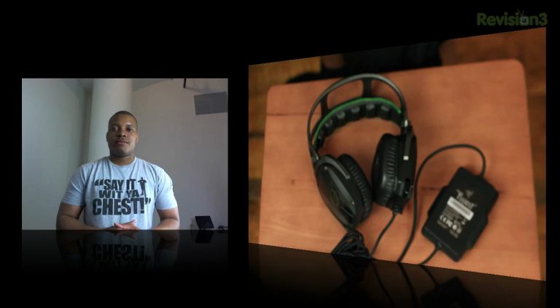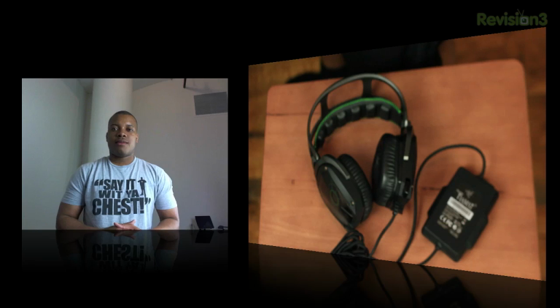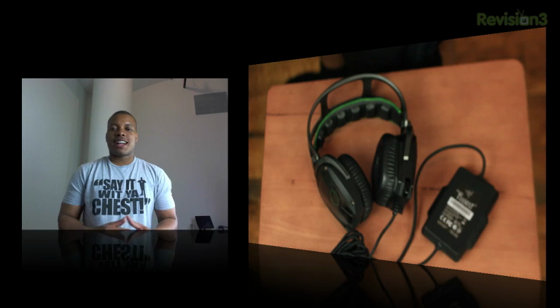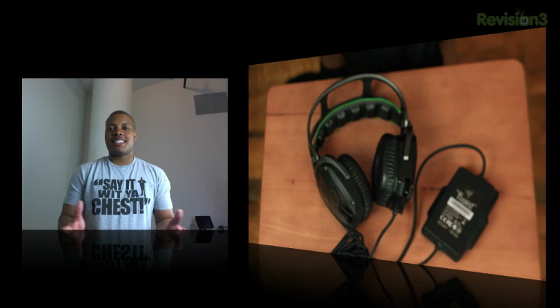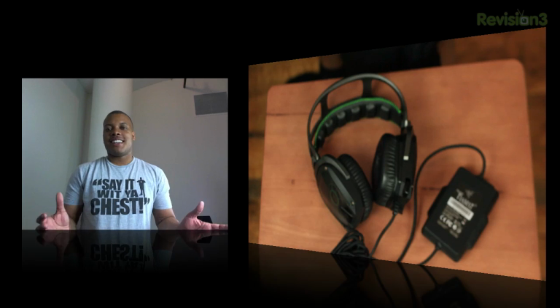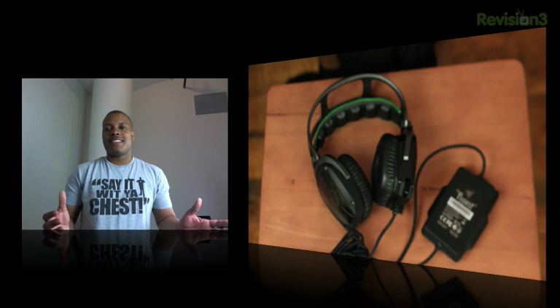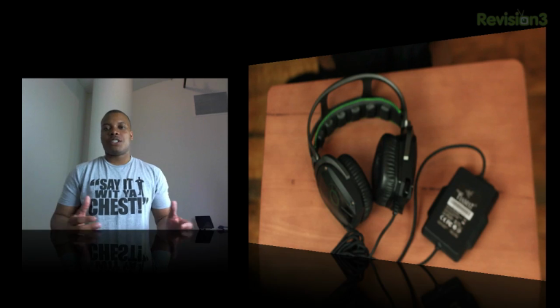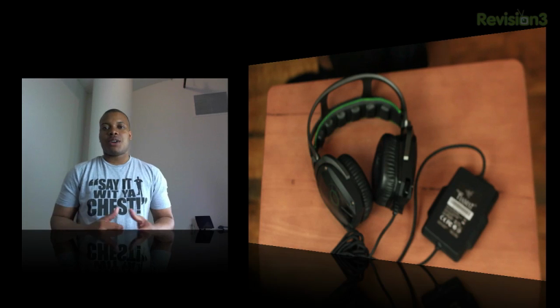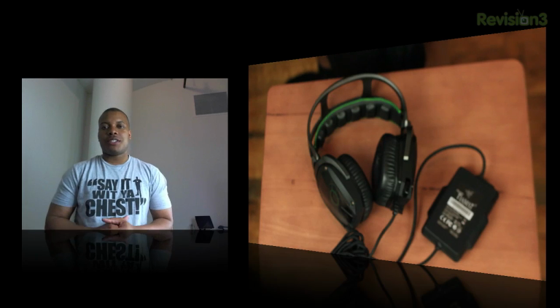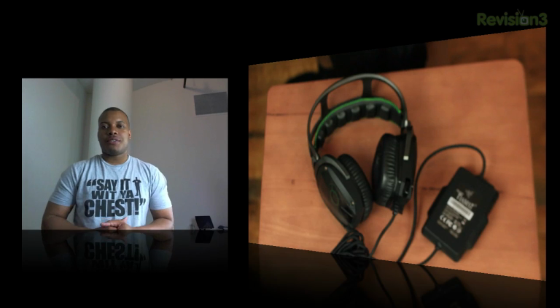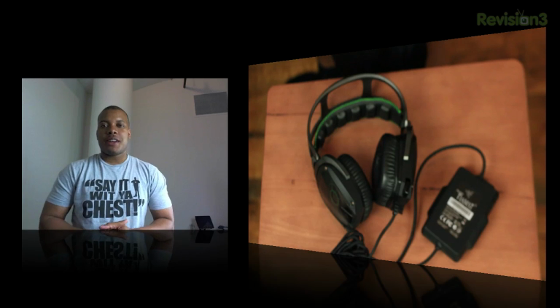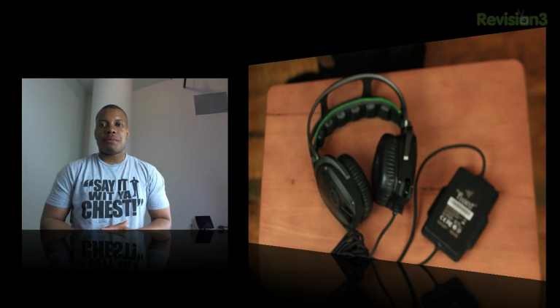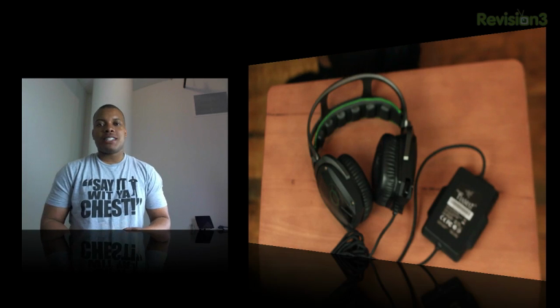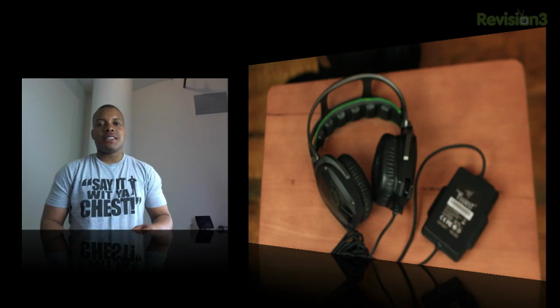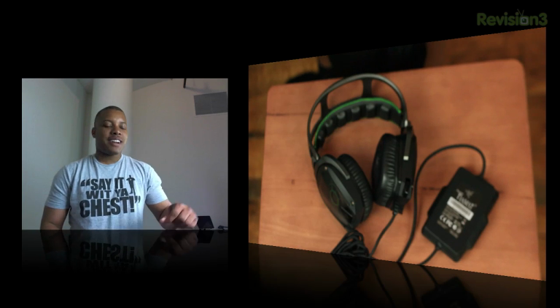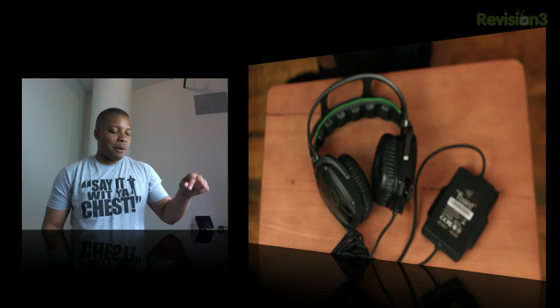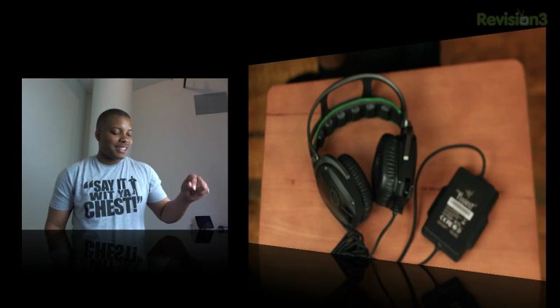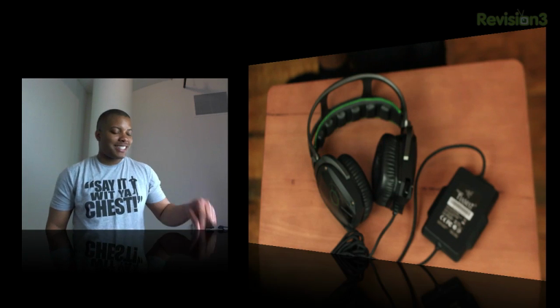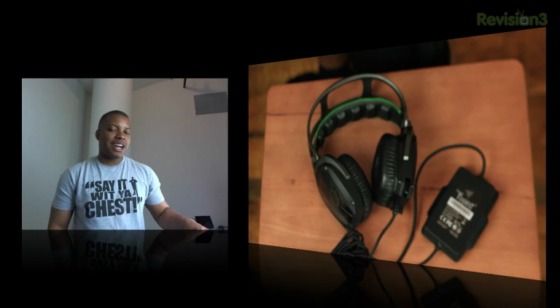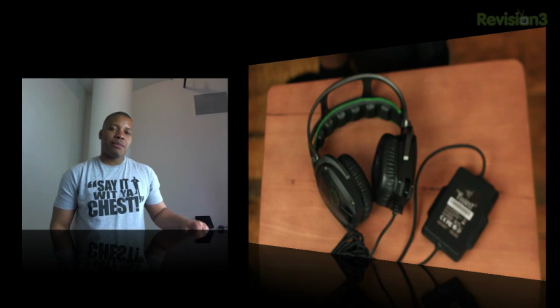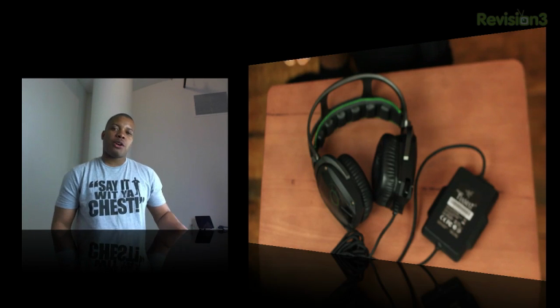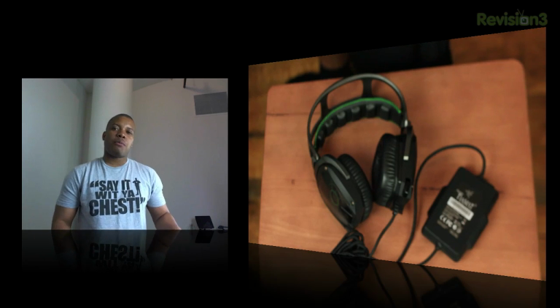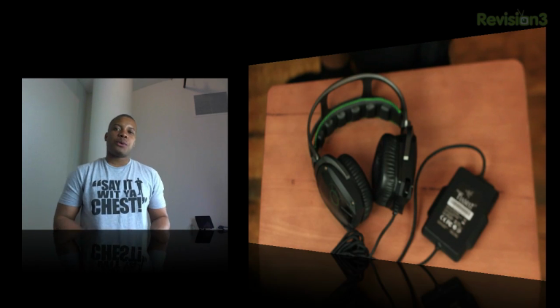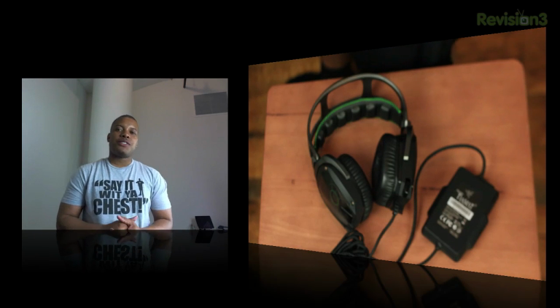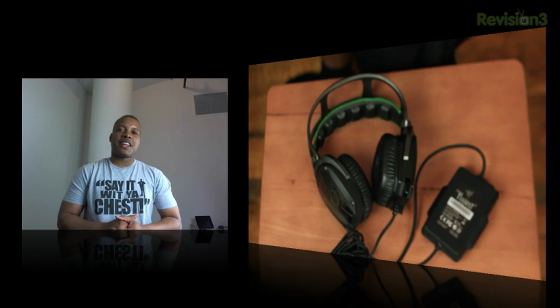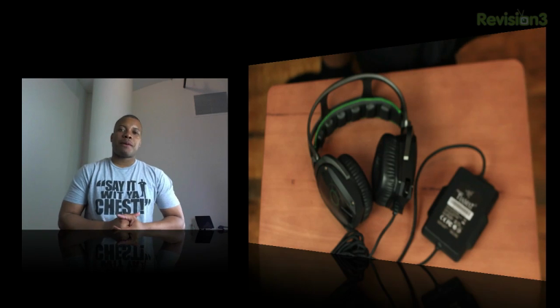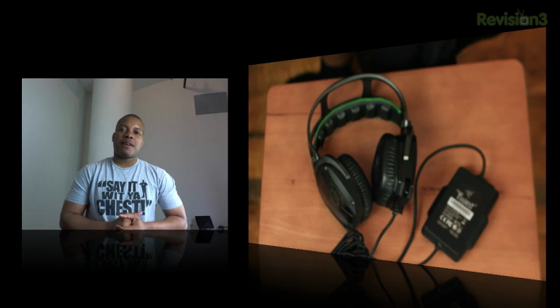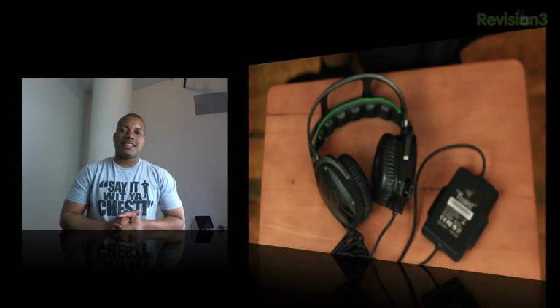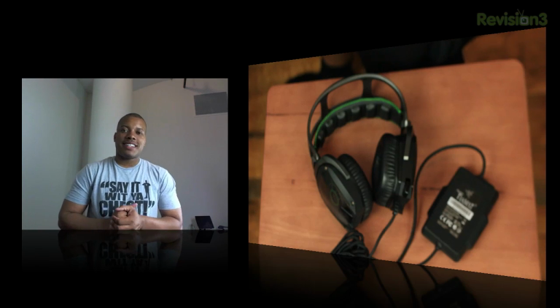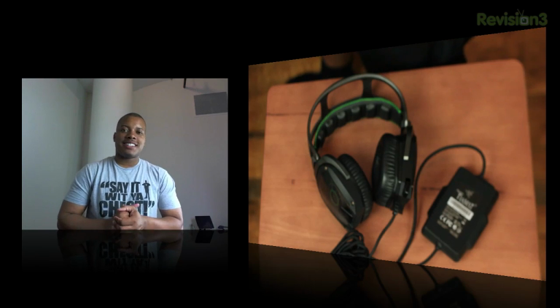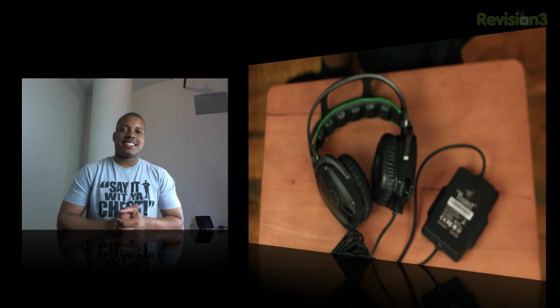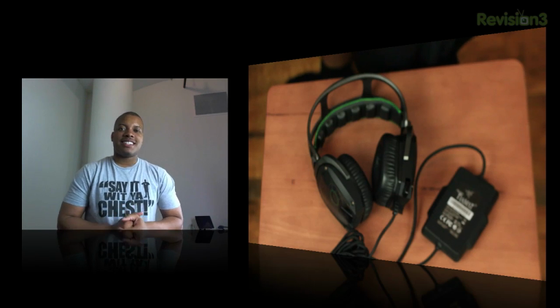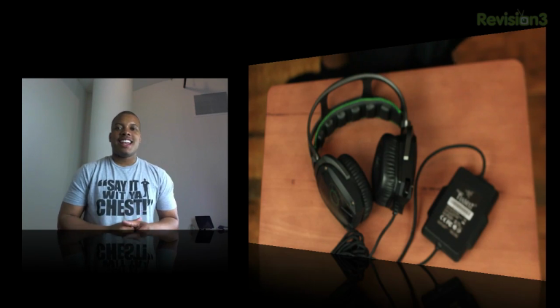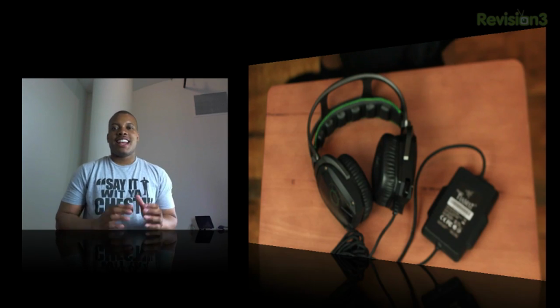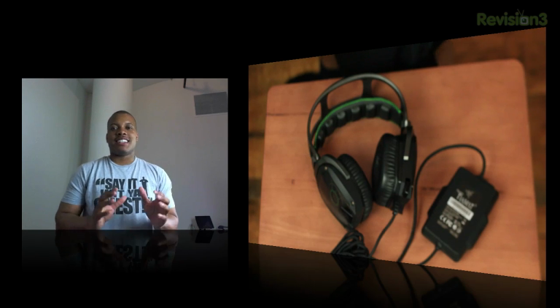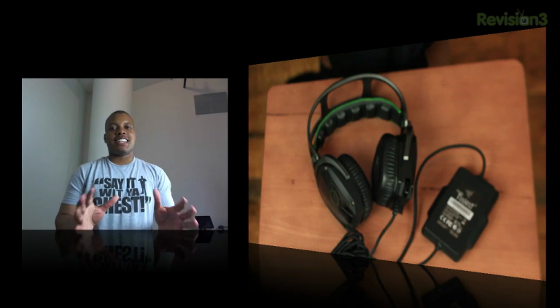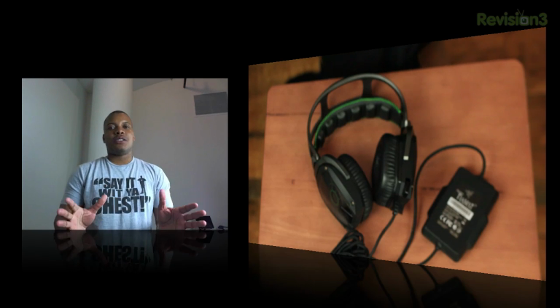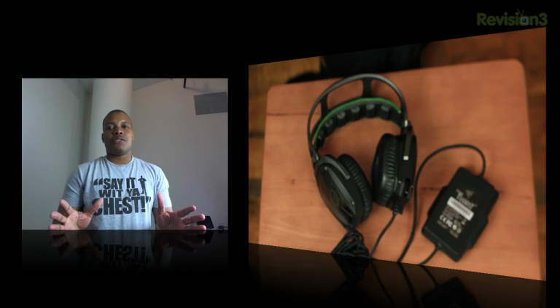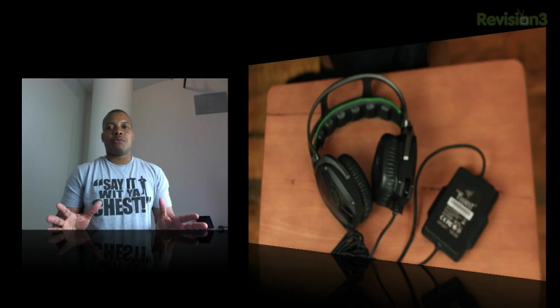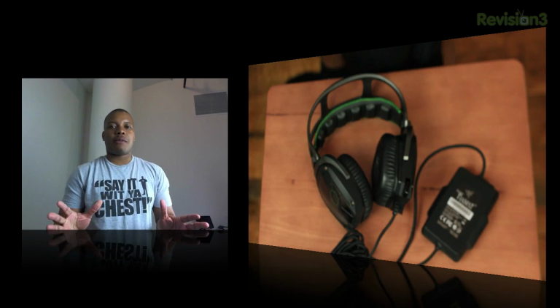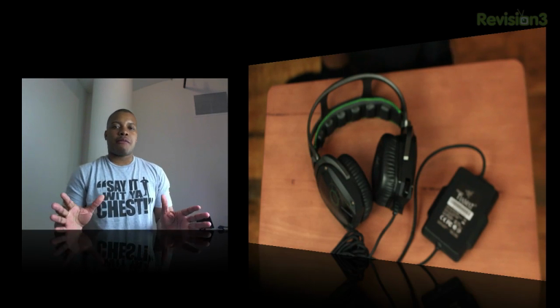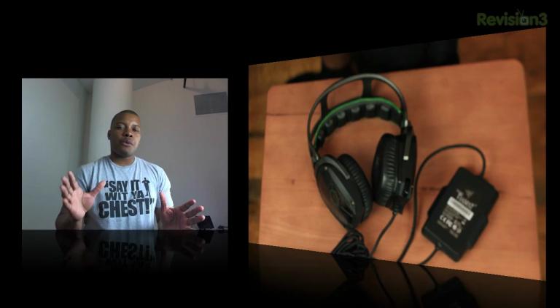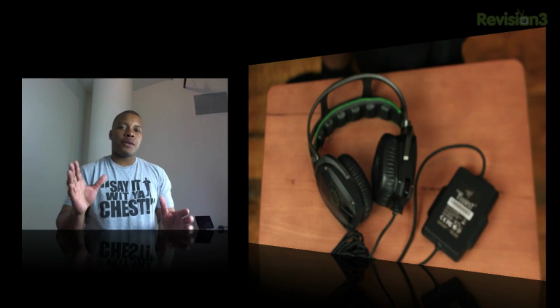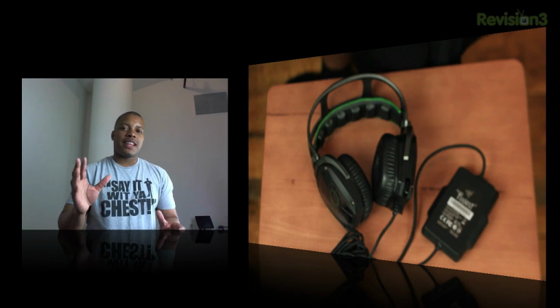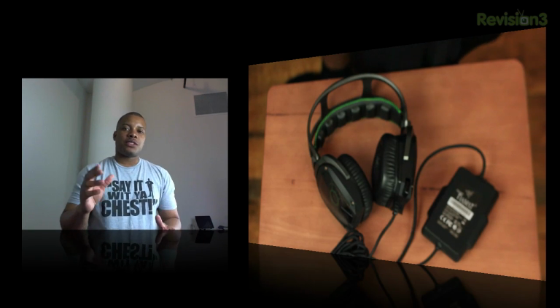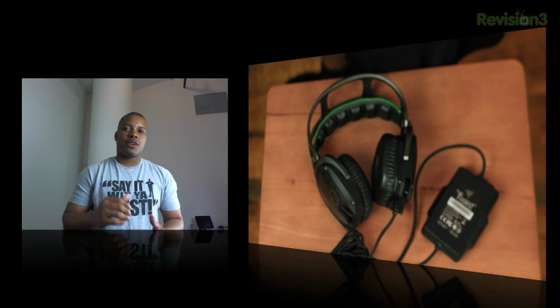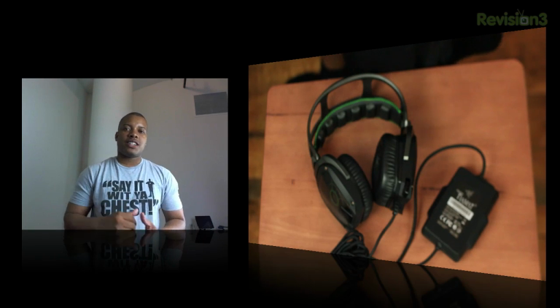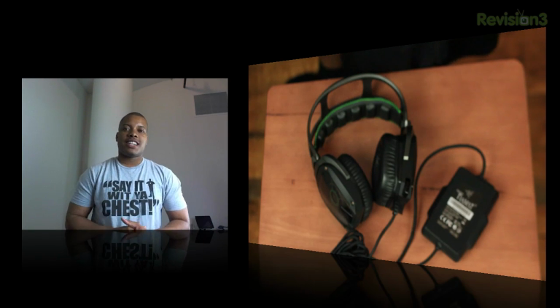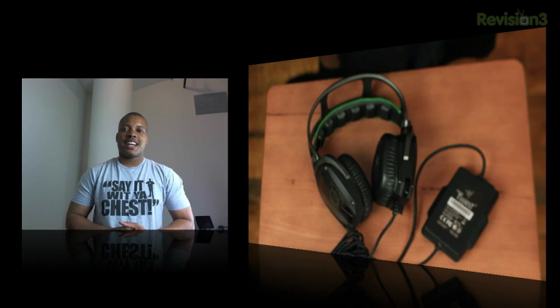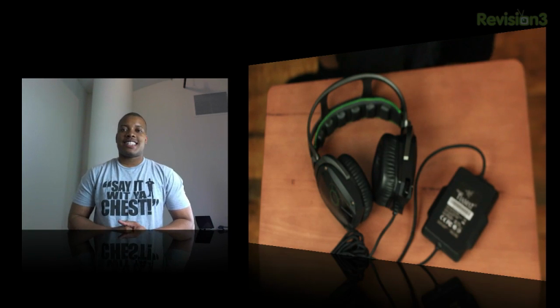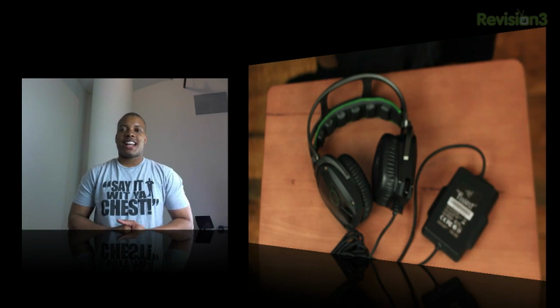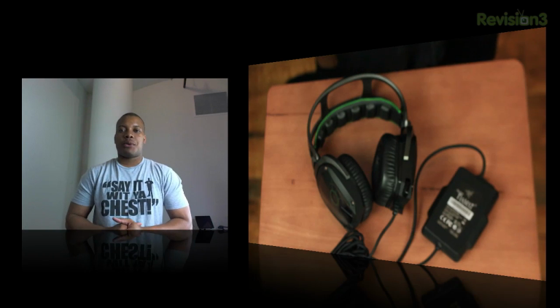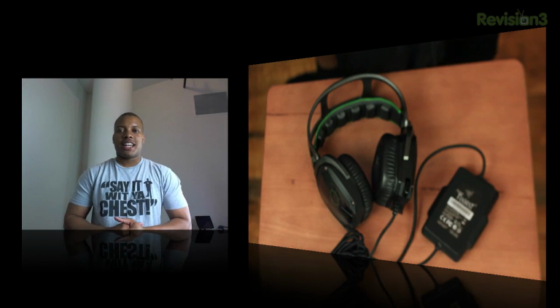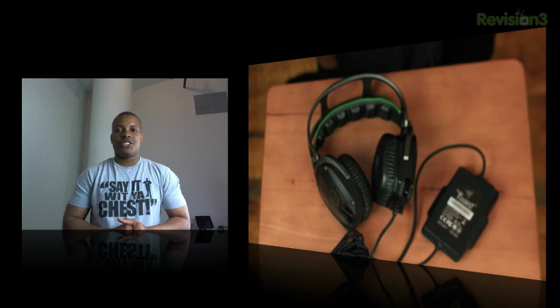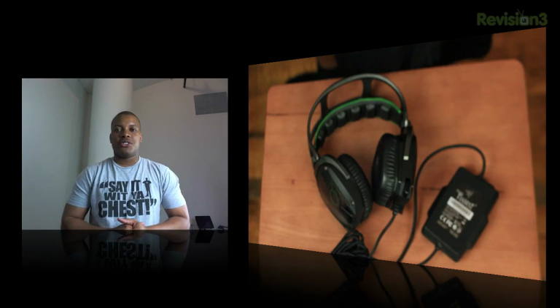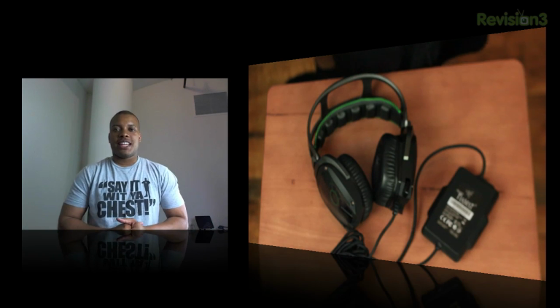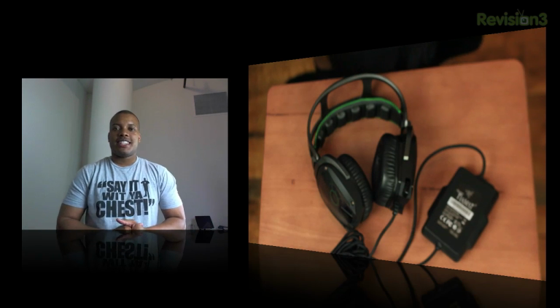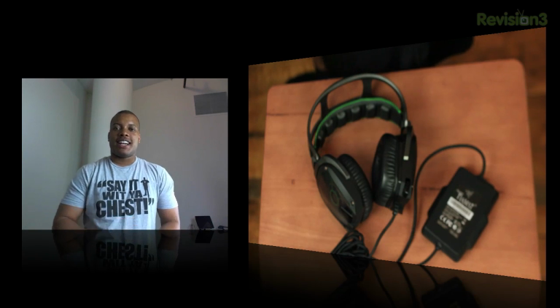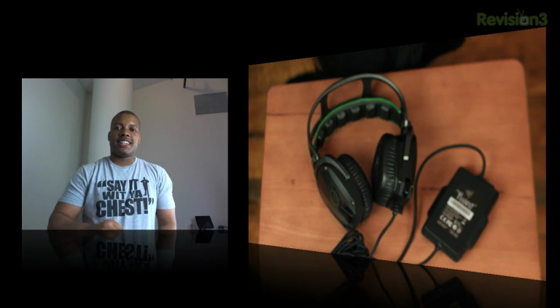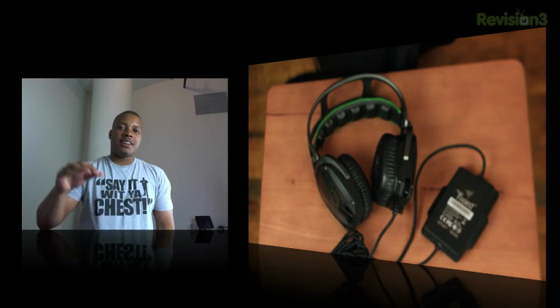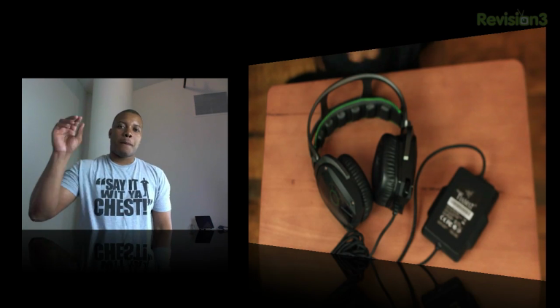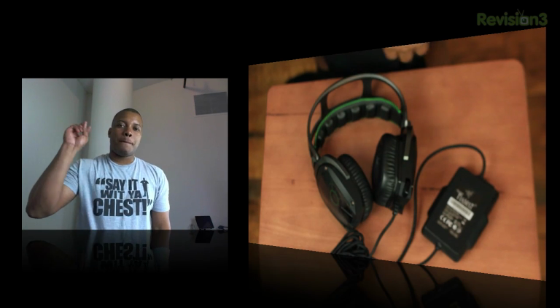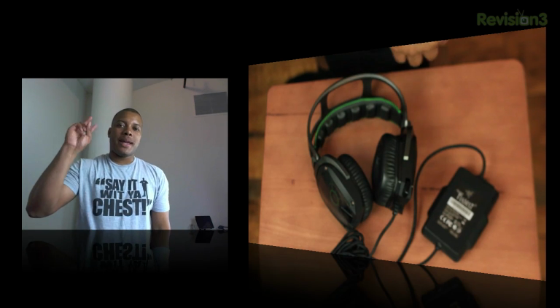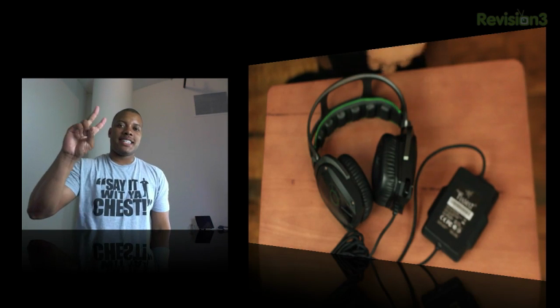Alright guys, thanks for watching this video. Please leave a comment below with what you think about these headsets, and stay tuned for my review. Thanks for watching, and I'll catch you later. Peace.